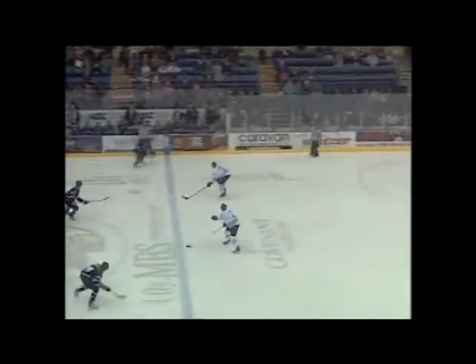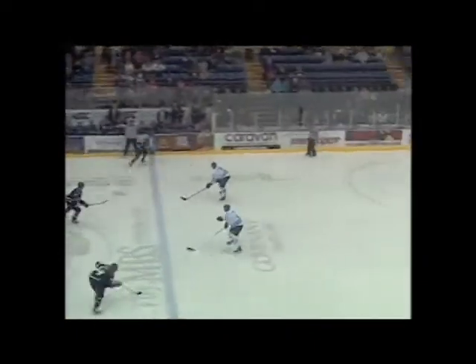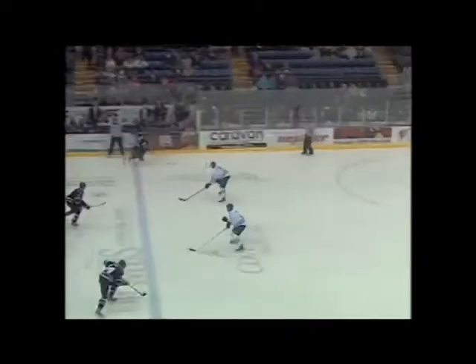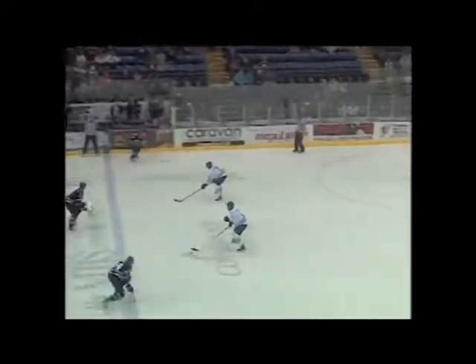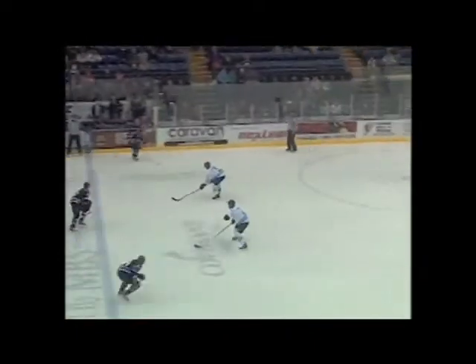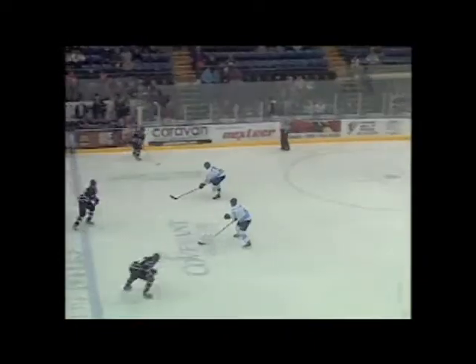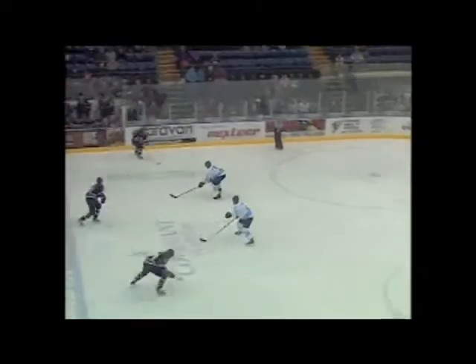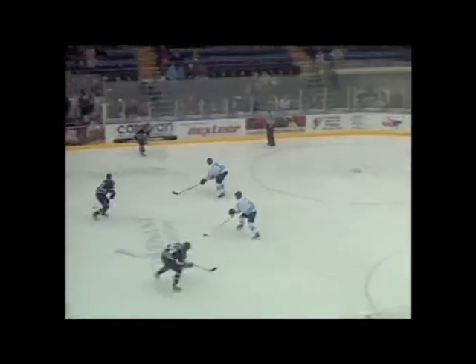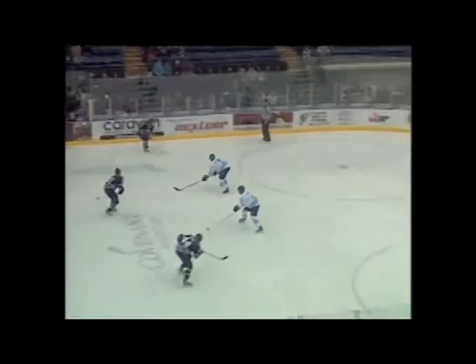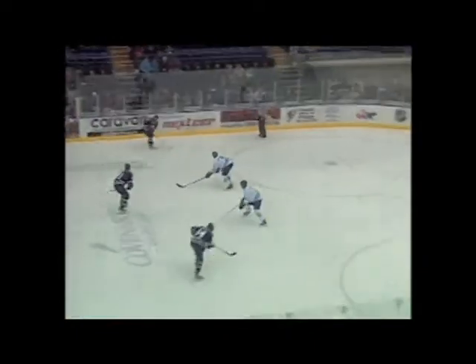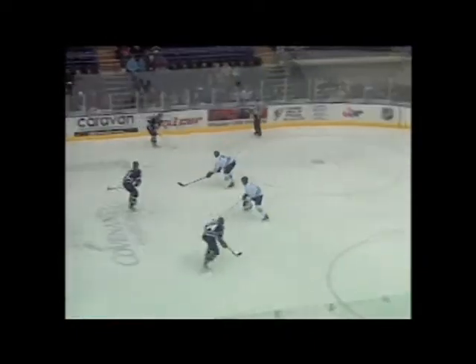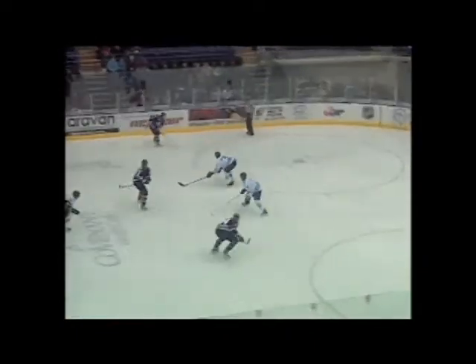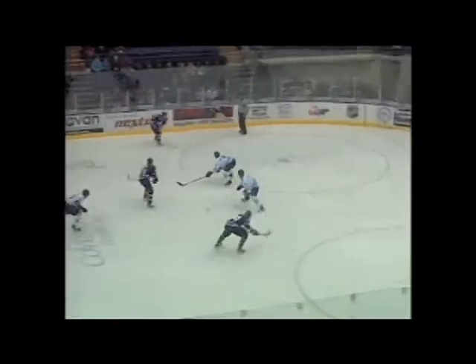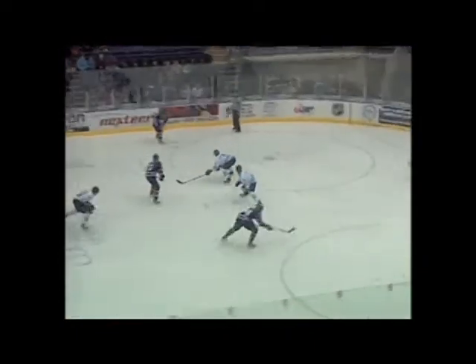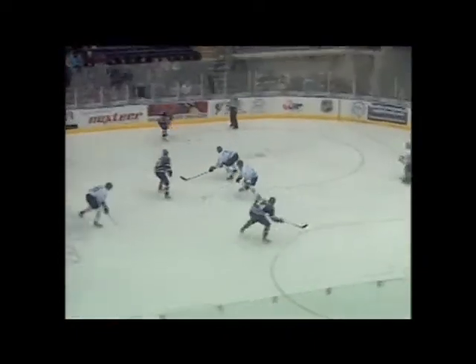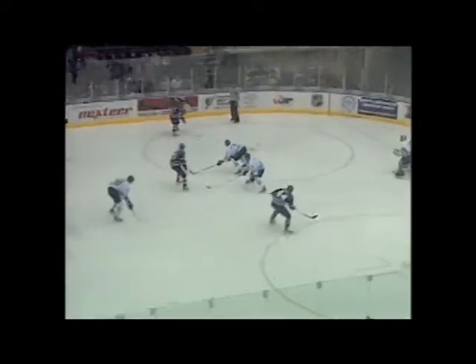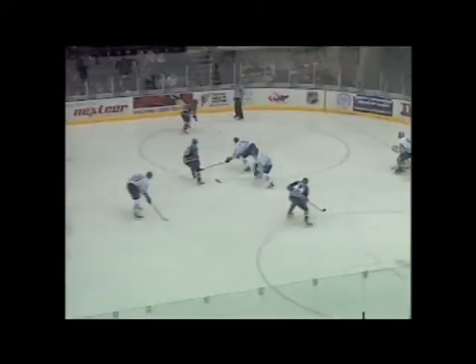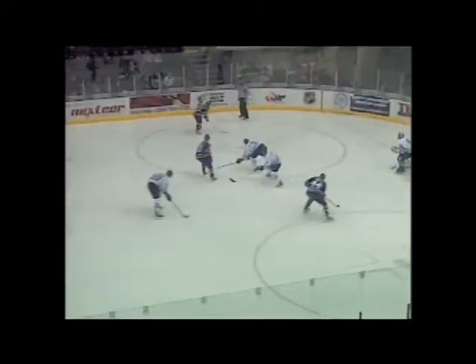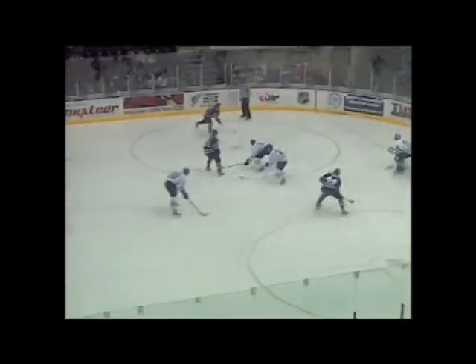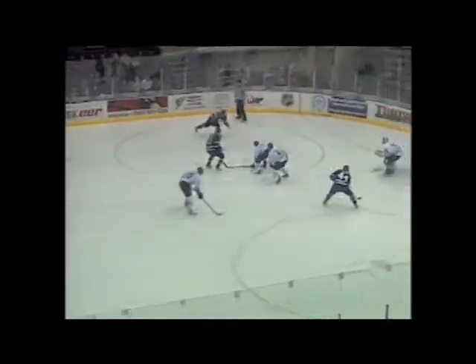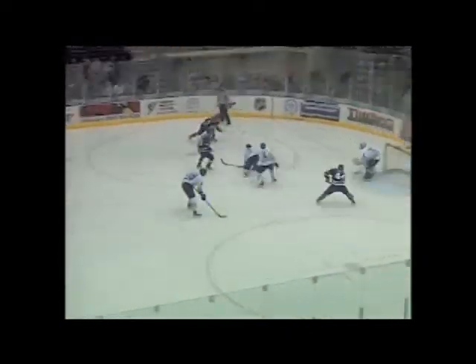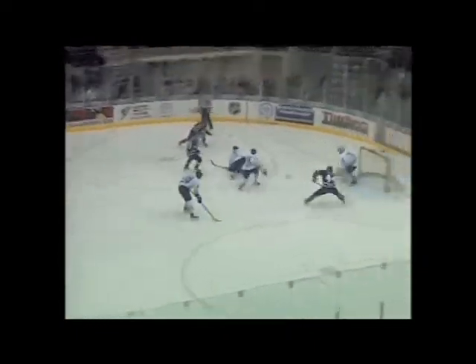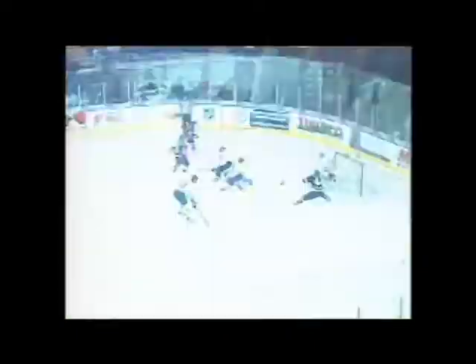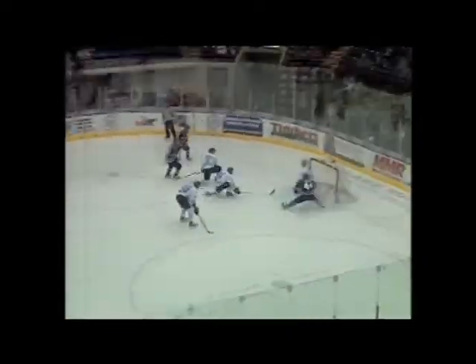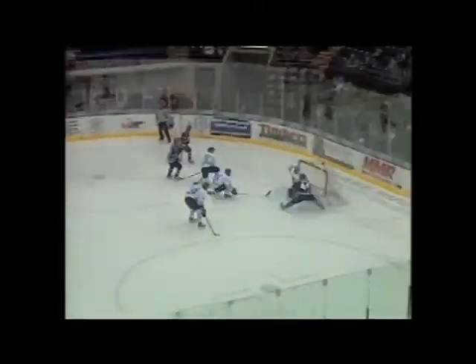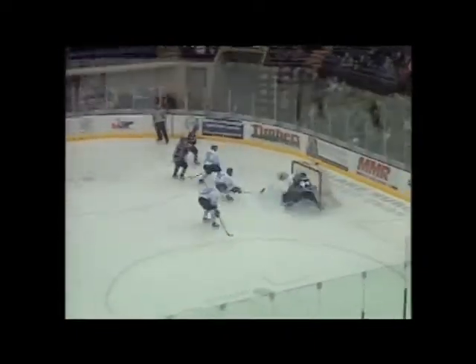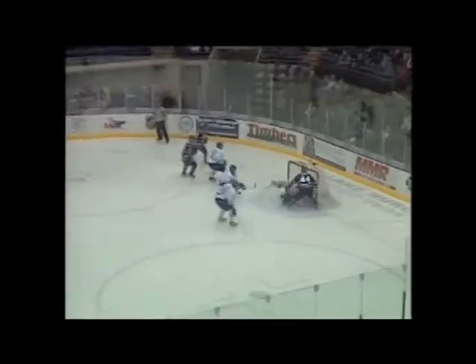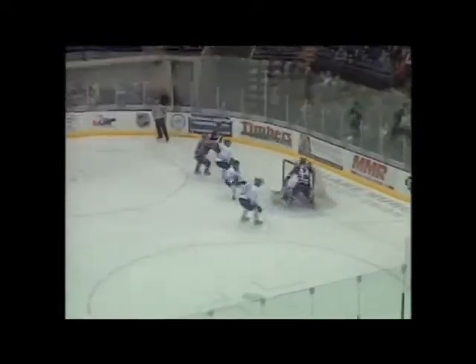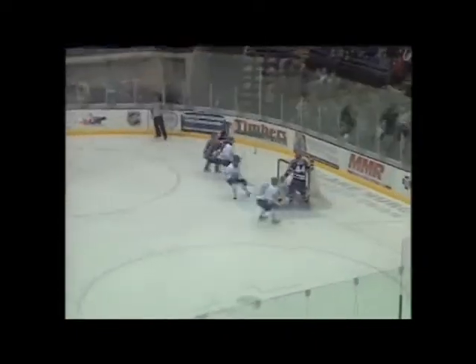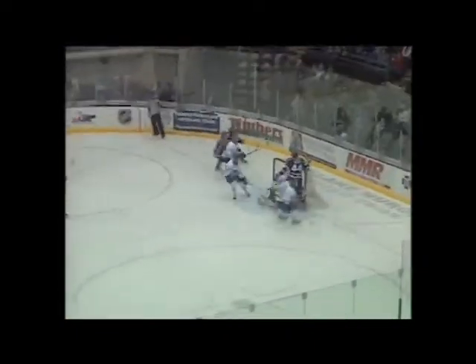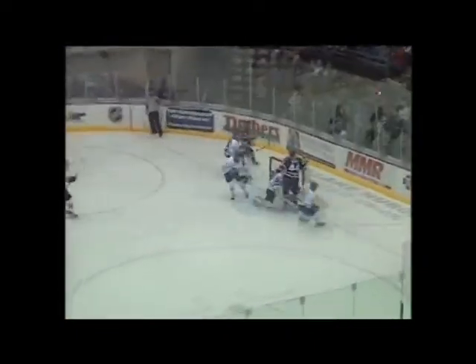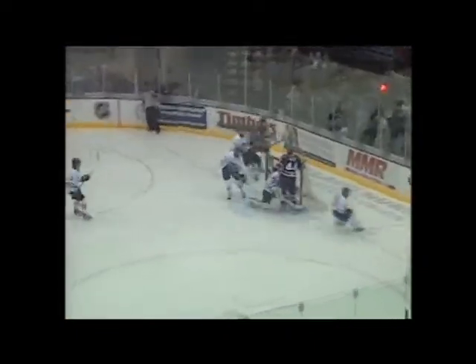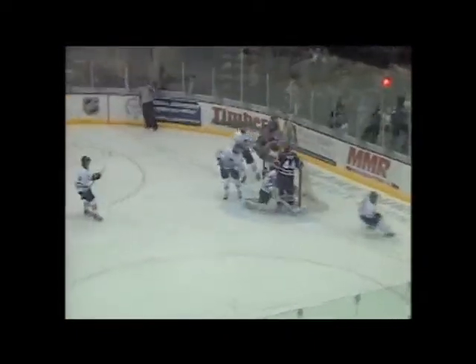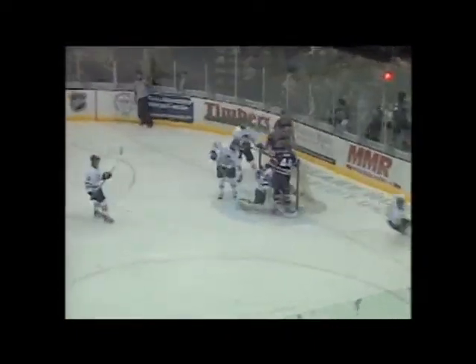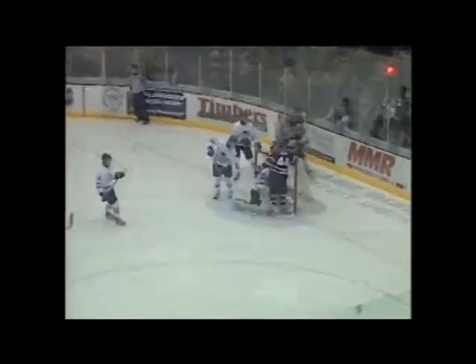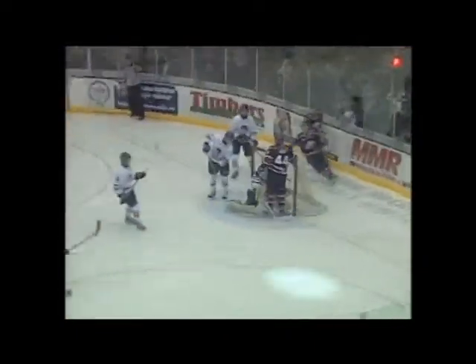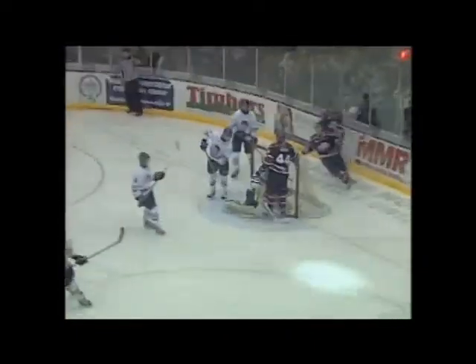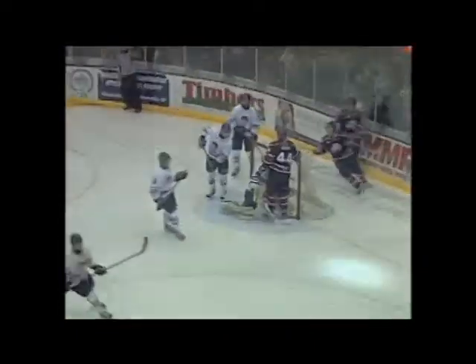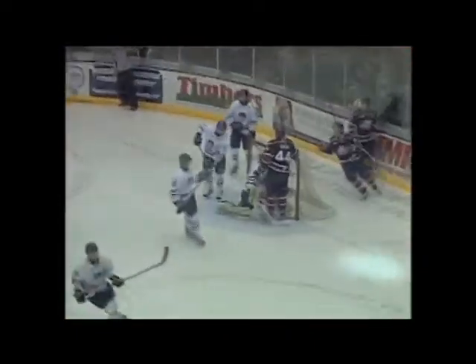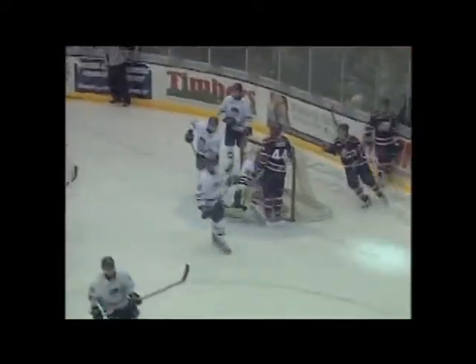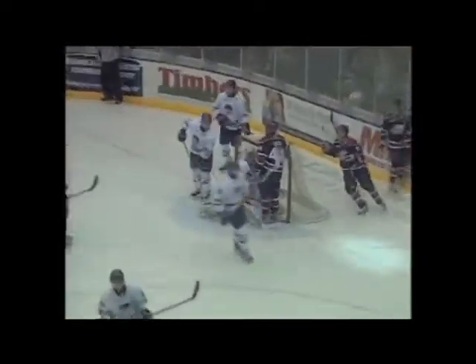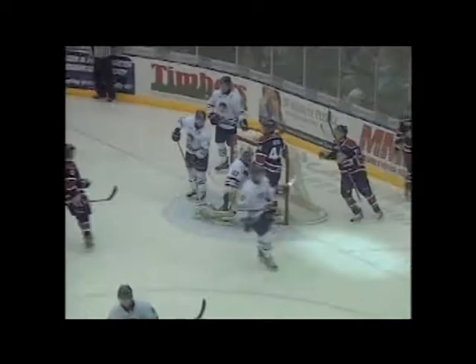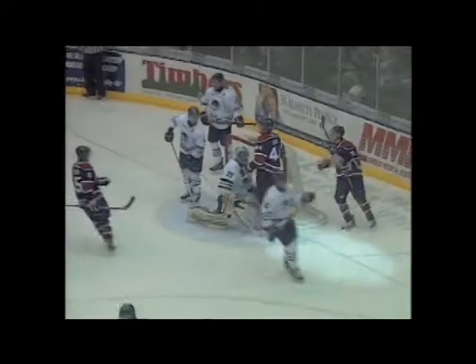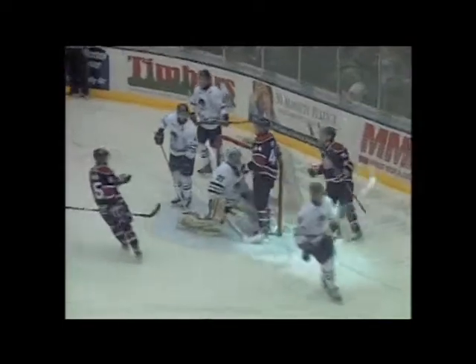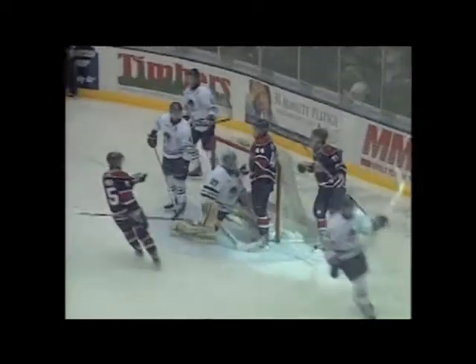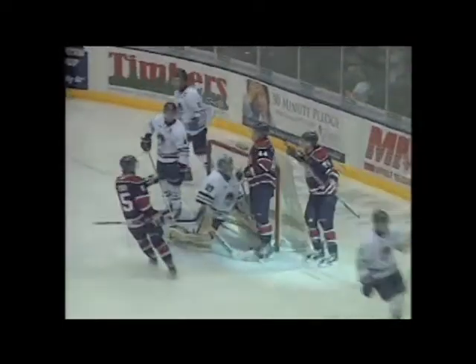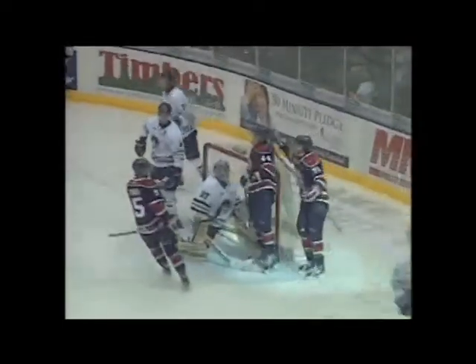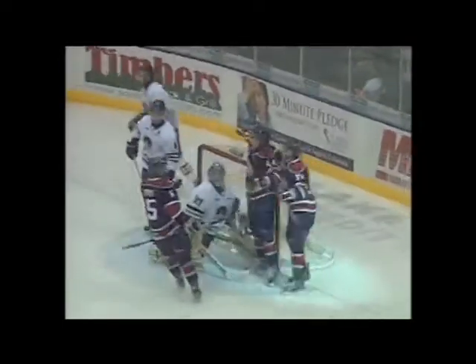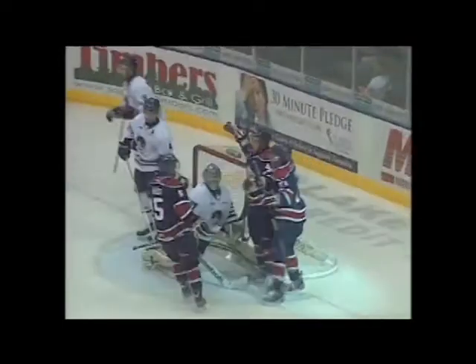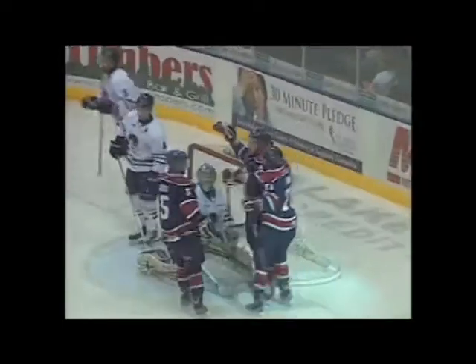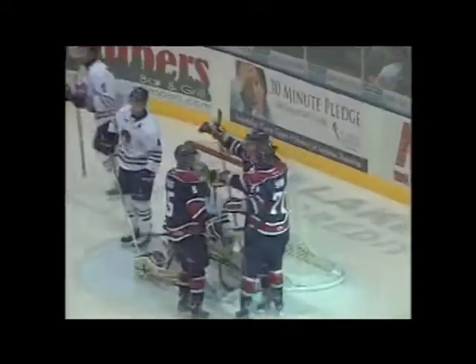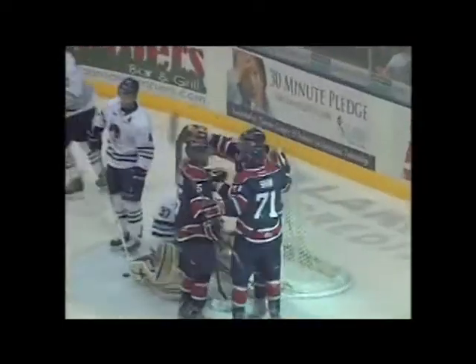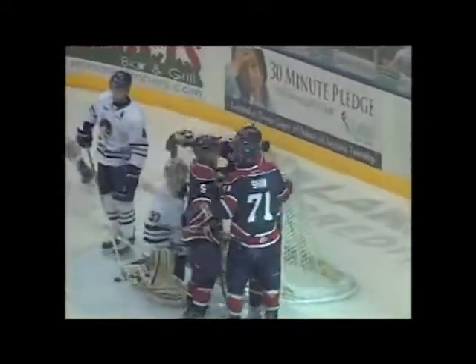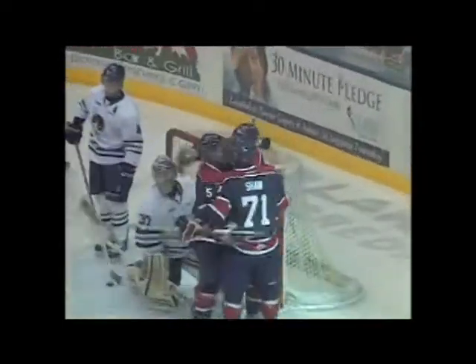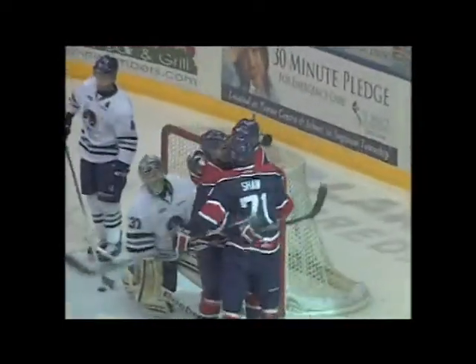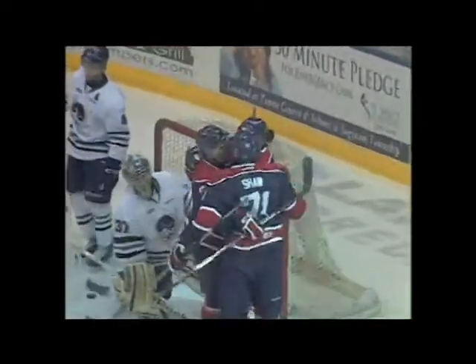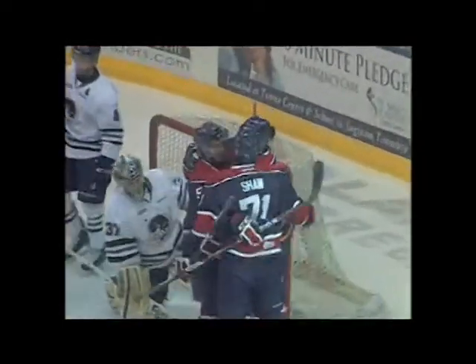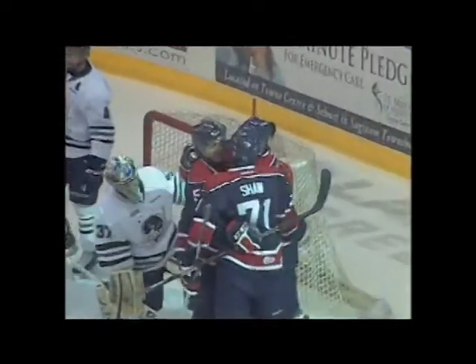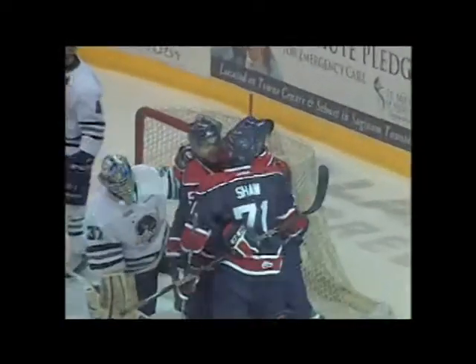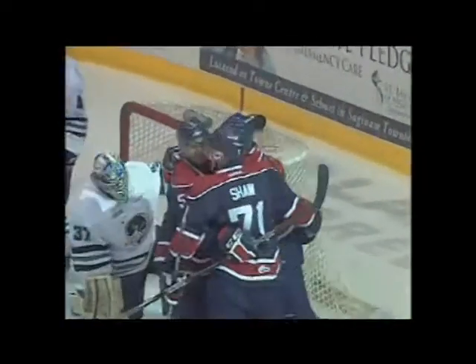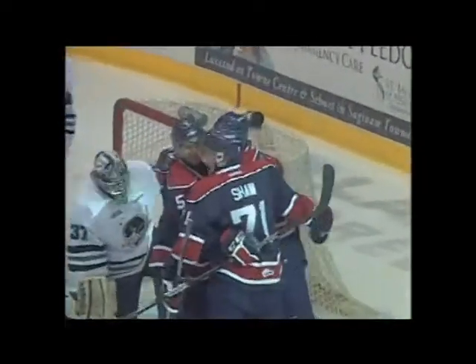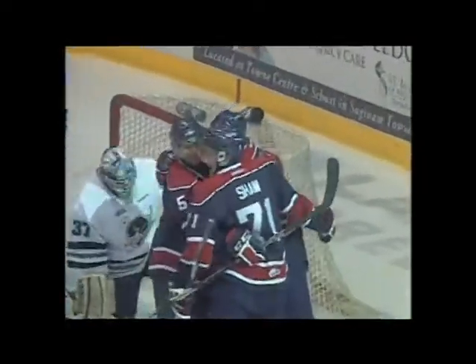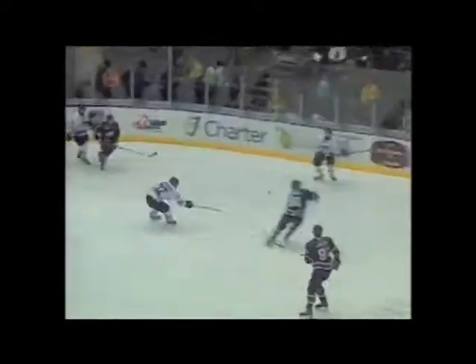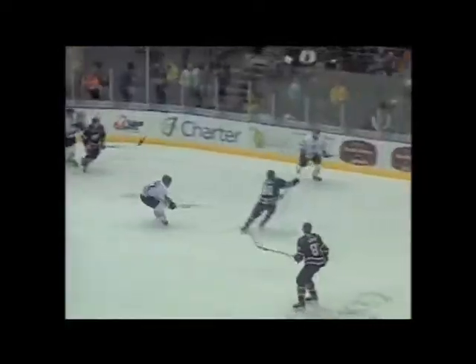He'll hand it off now to Eric Locke. Locke looking for reinforcements — a chance in front — they score. Oh, that is a beautifully threaded lead.